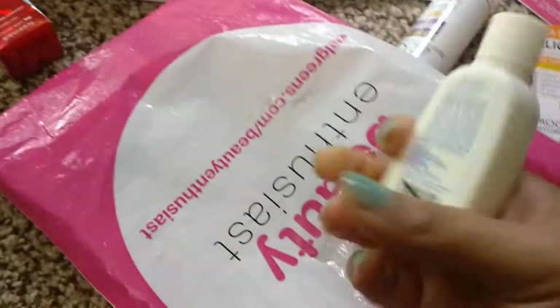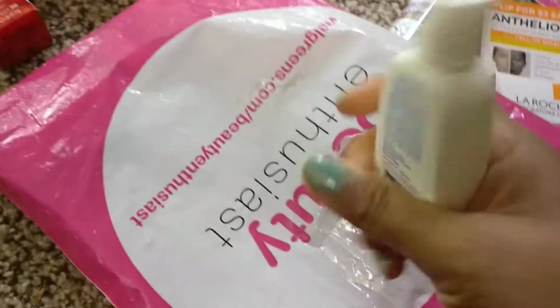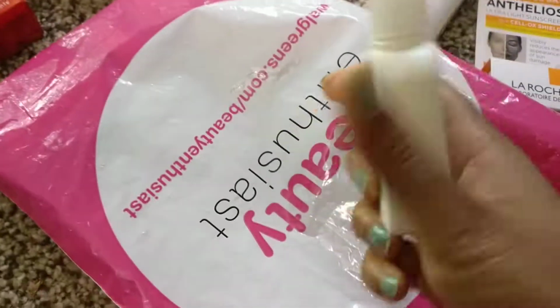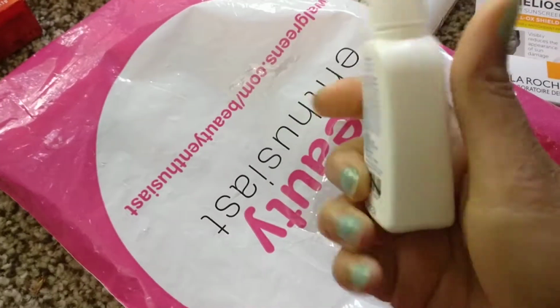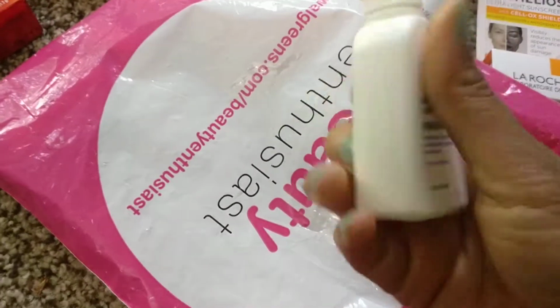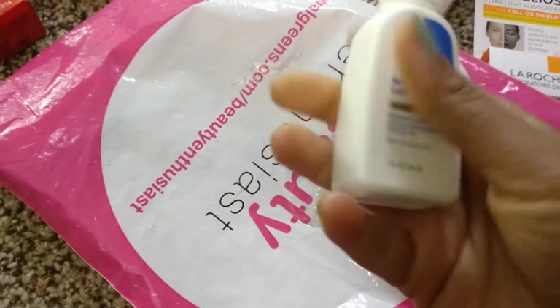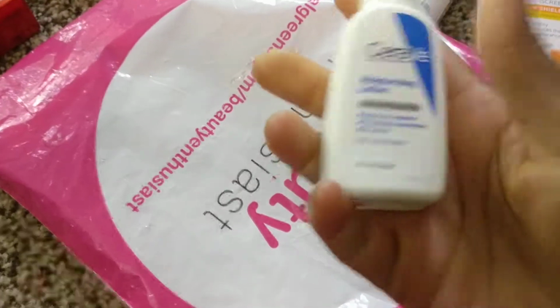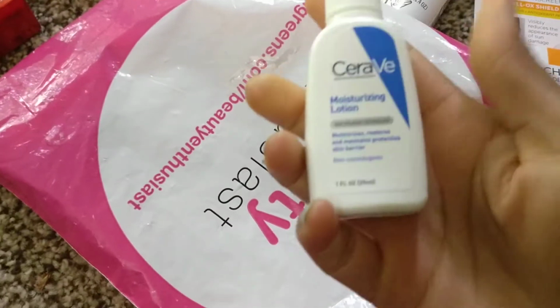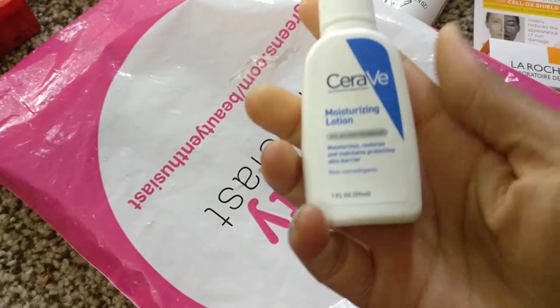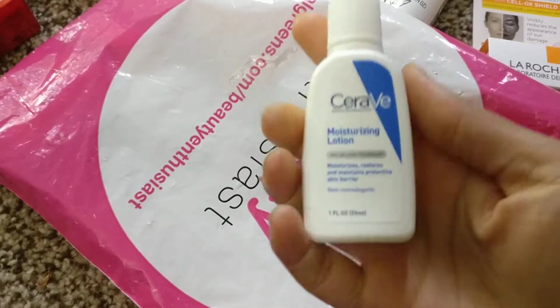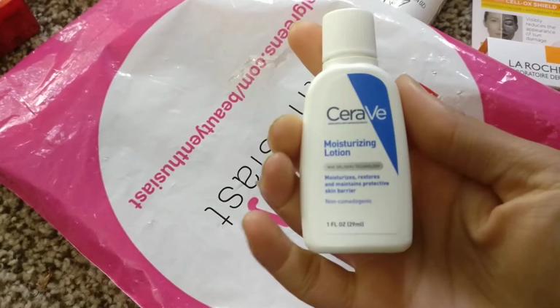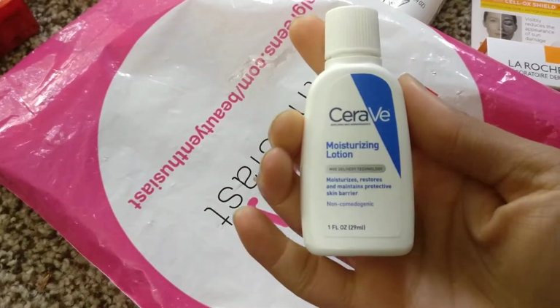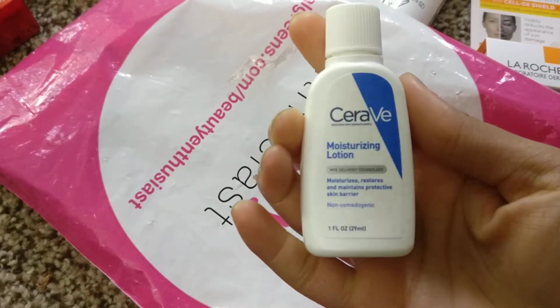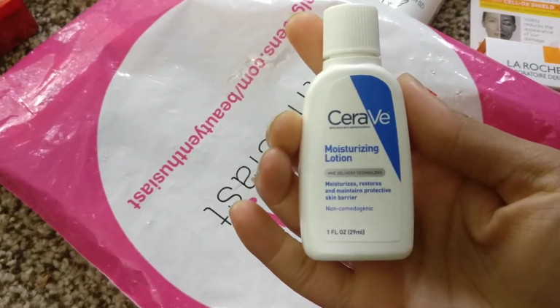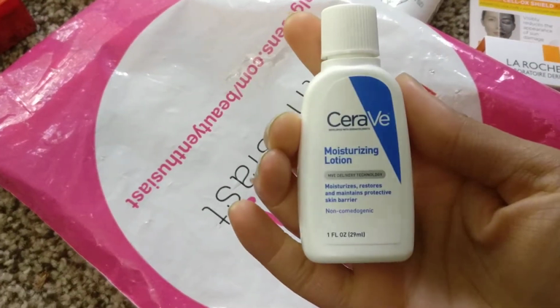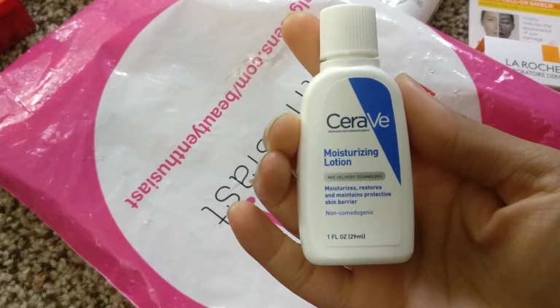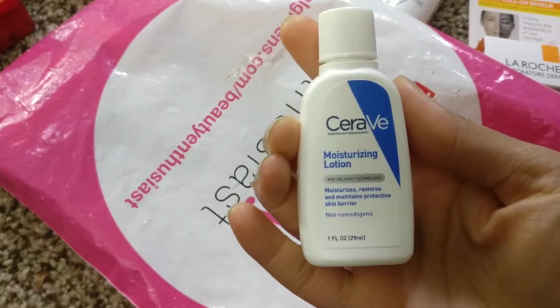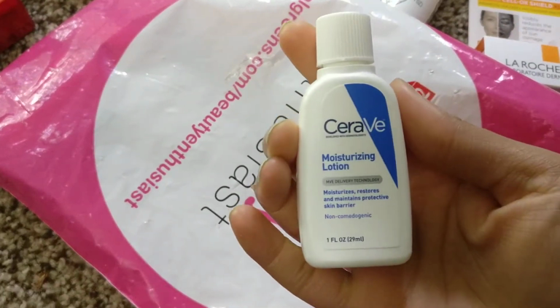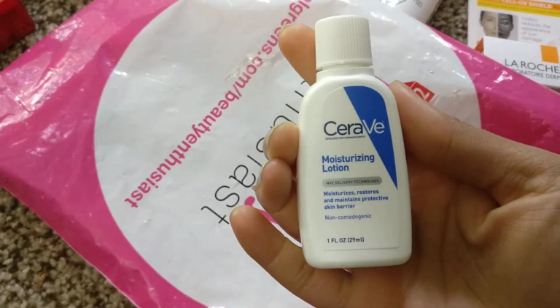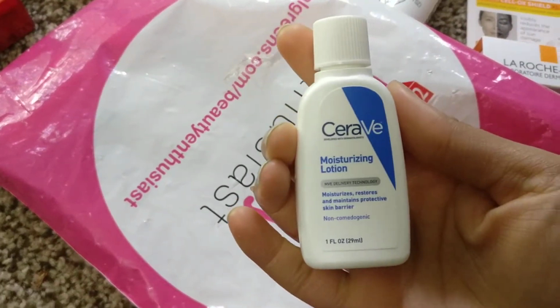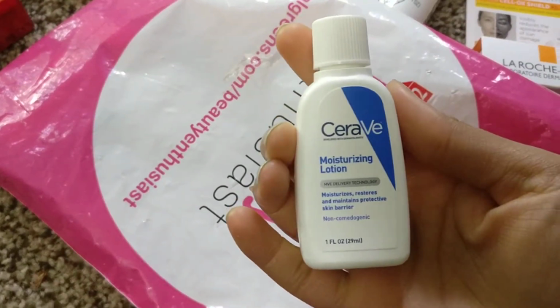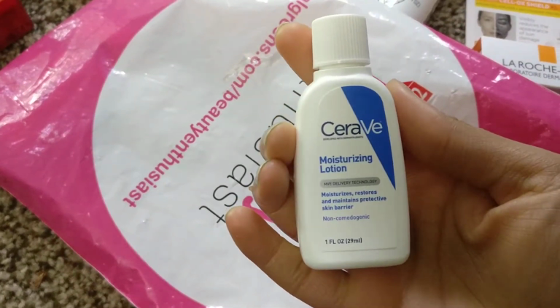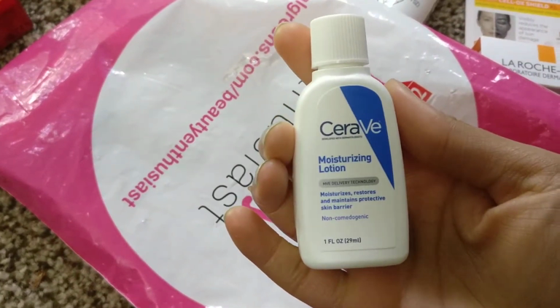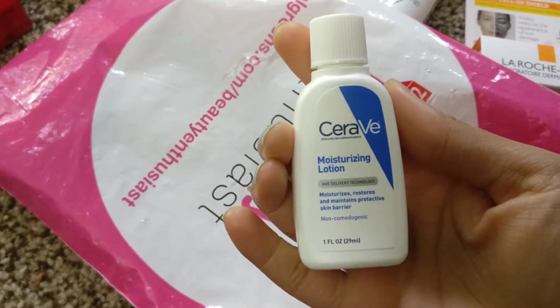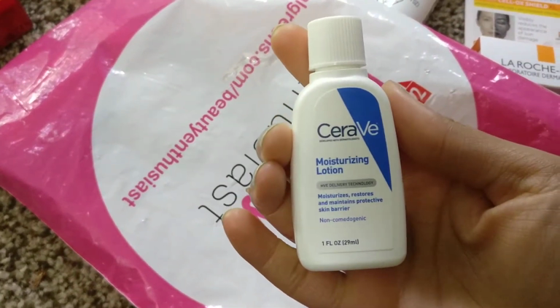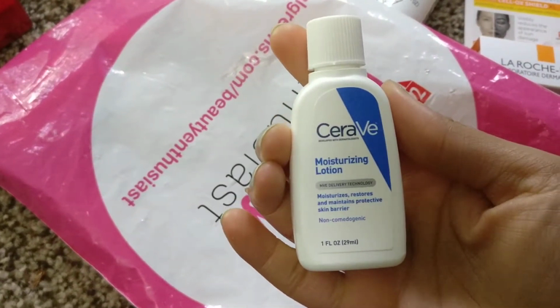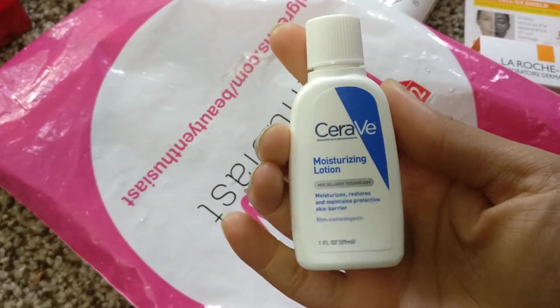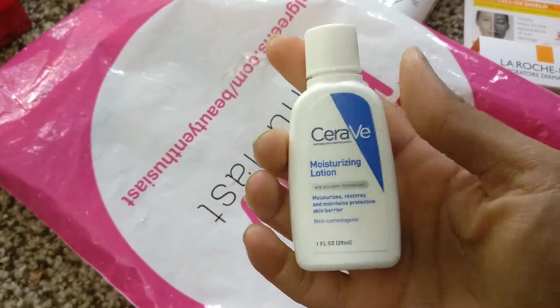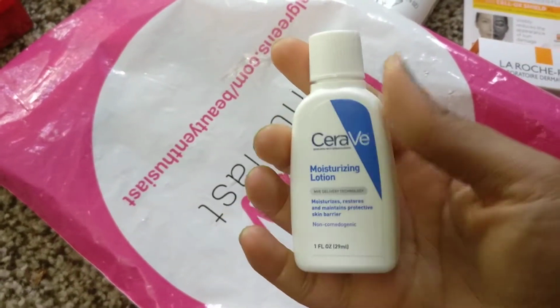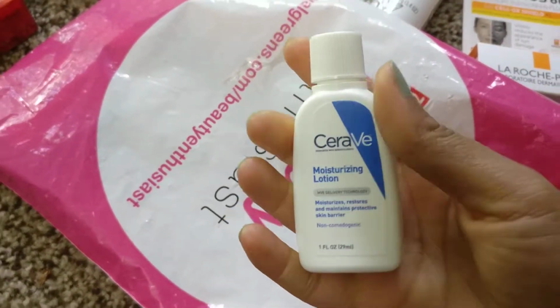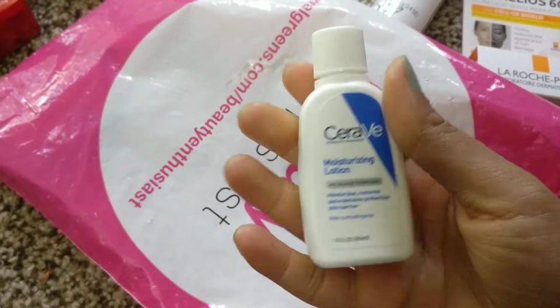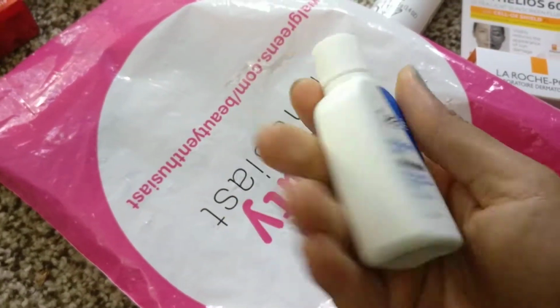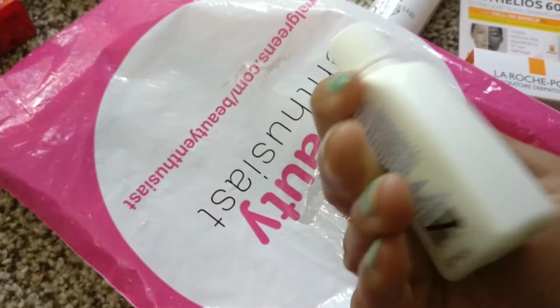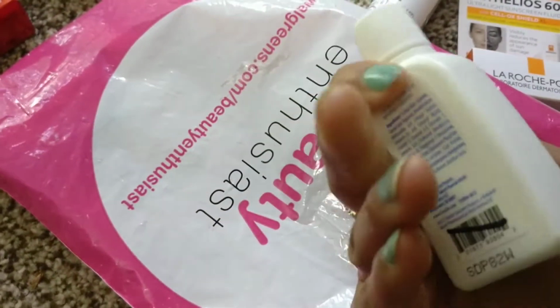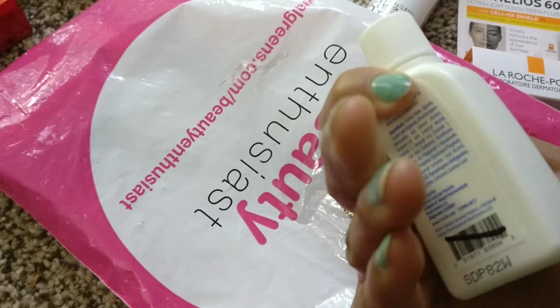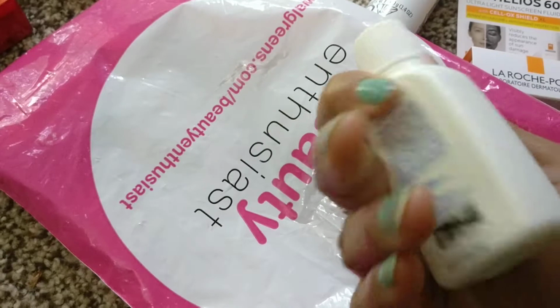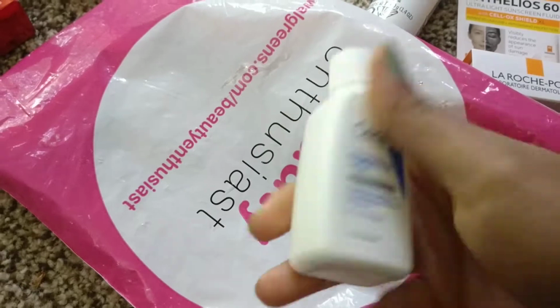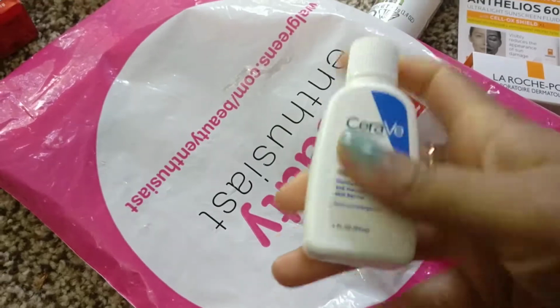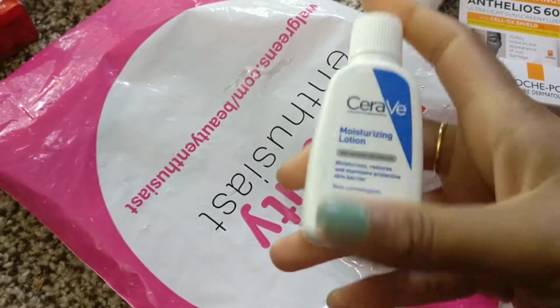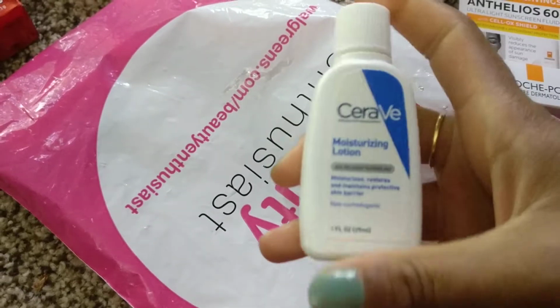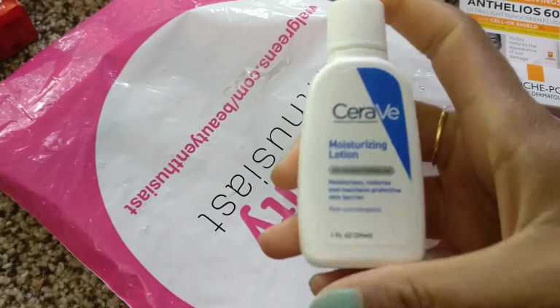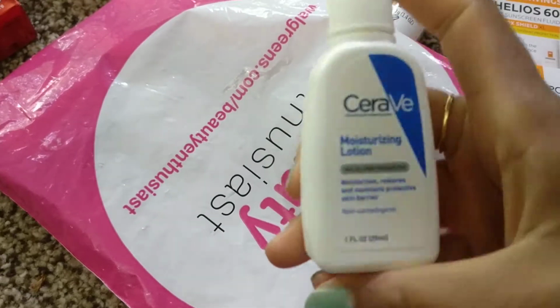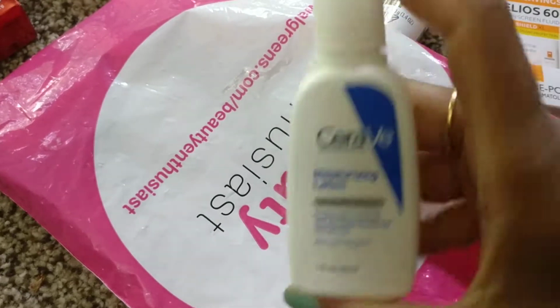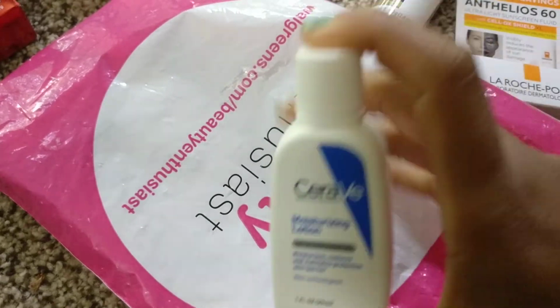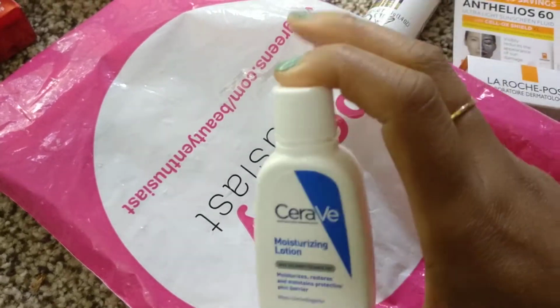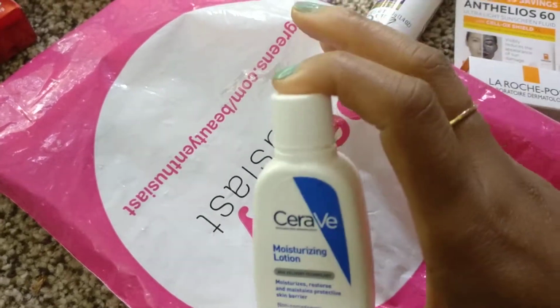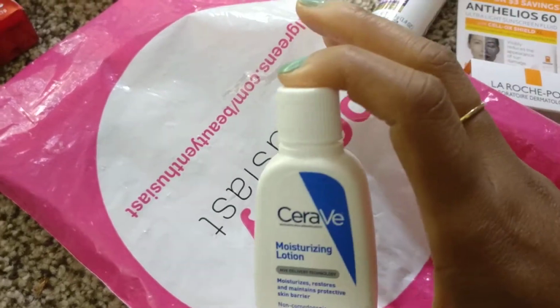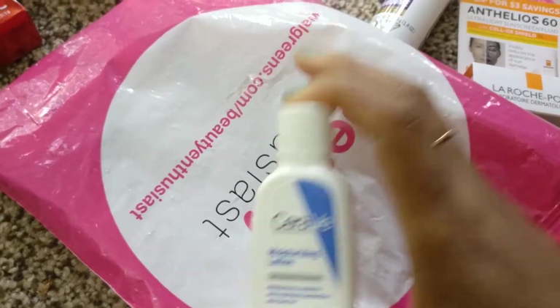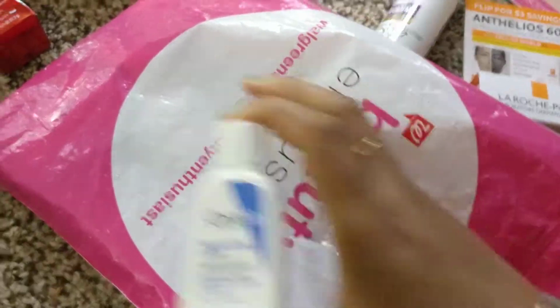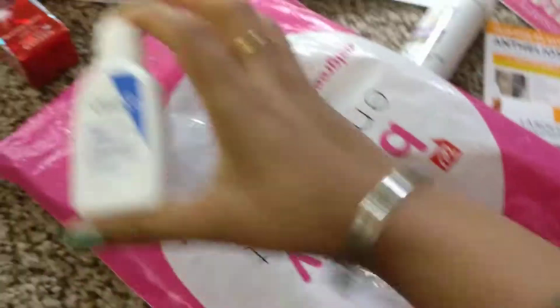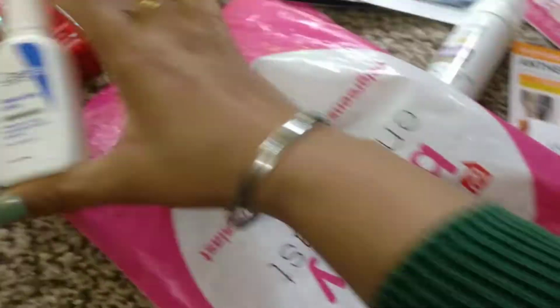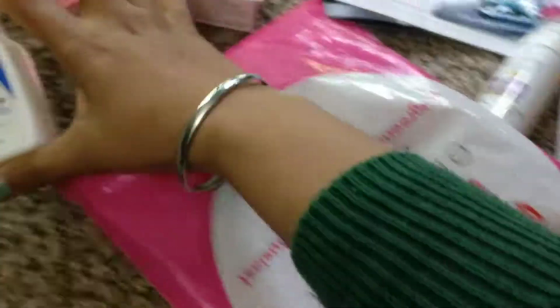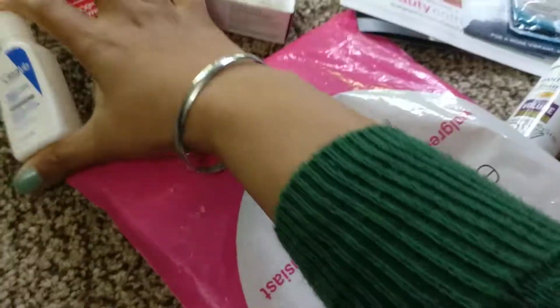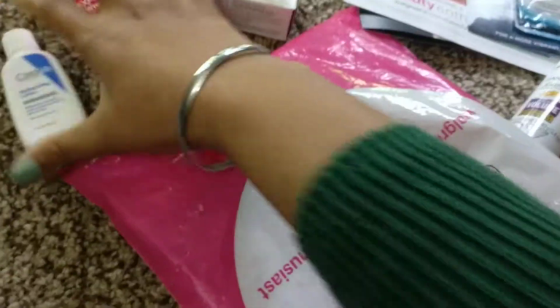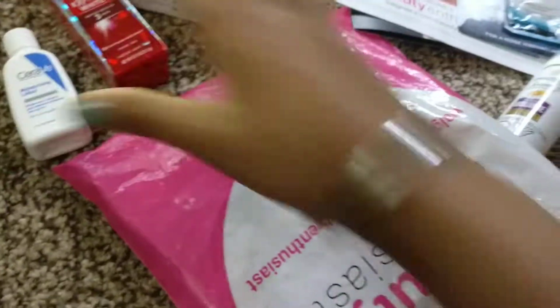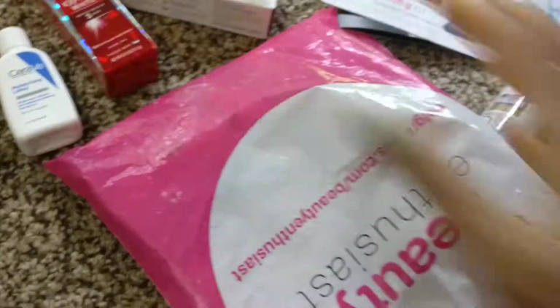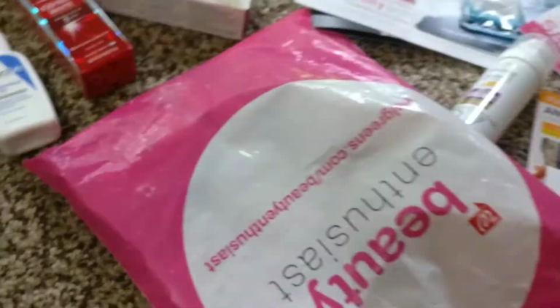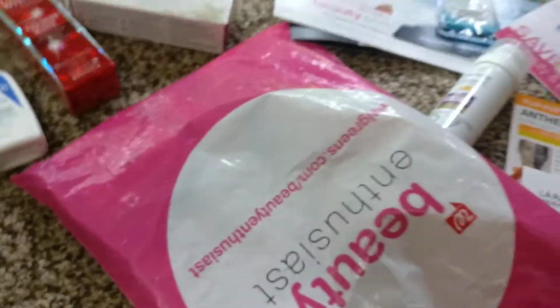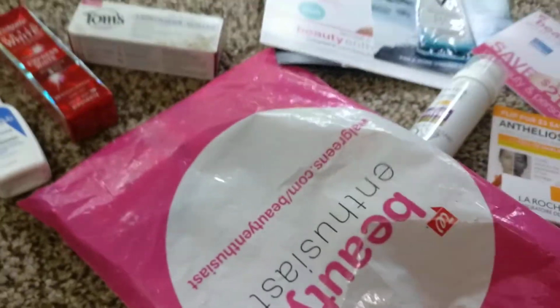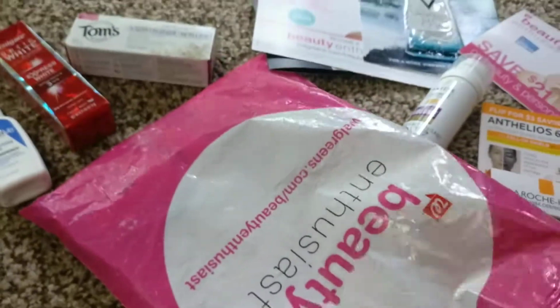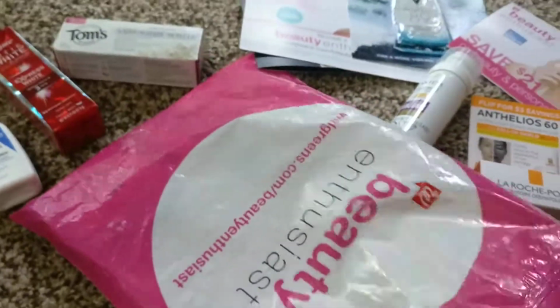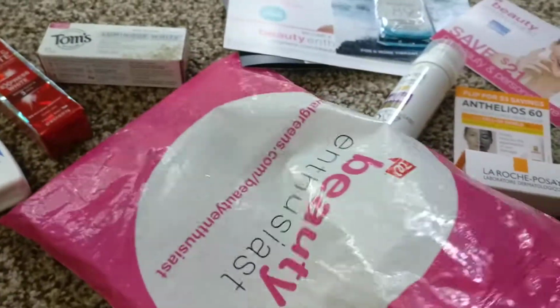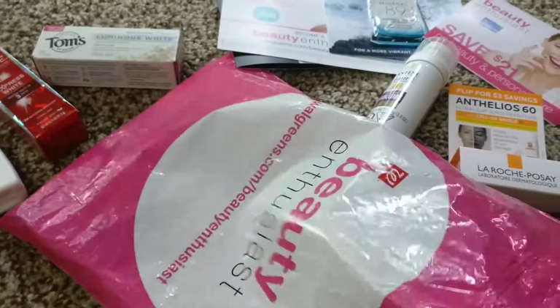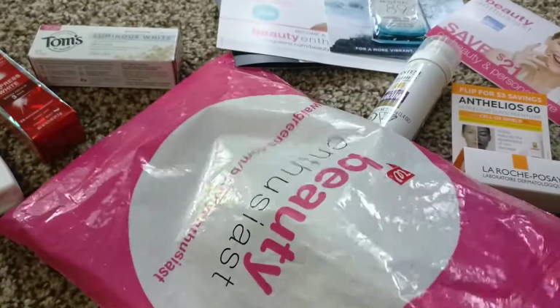This is the CeraVe Moisturizing Lotion — pretty good travel size.